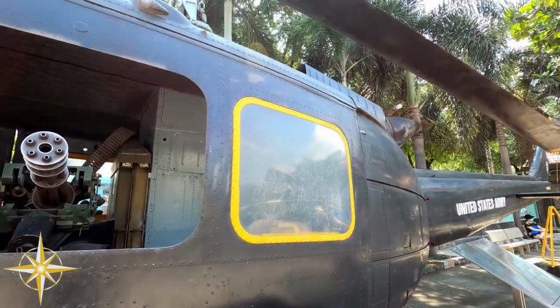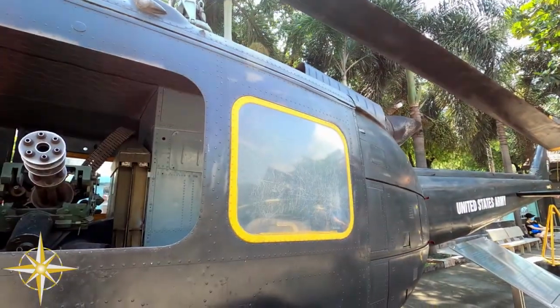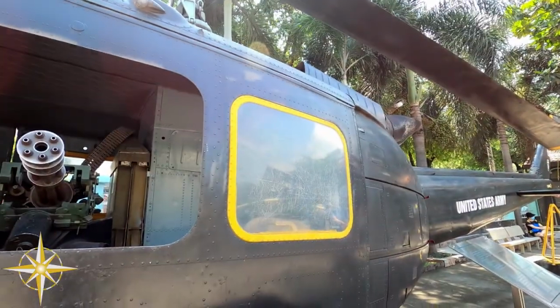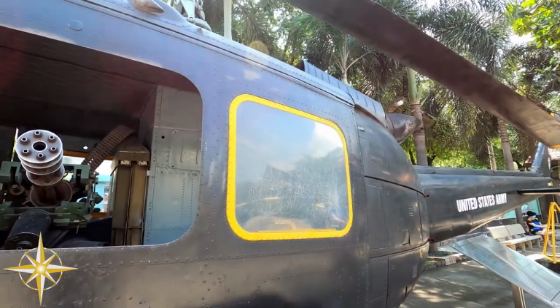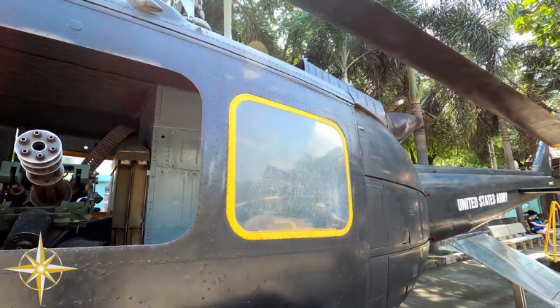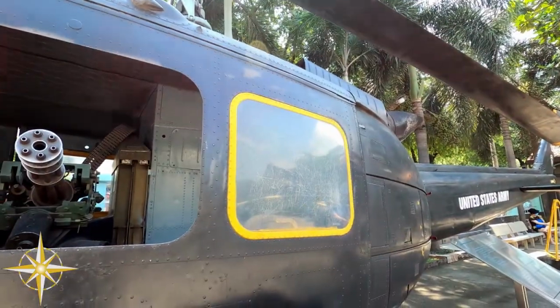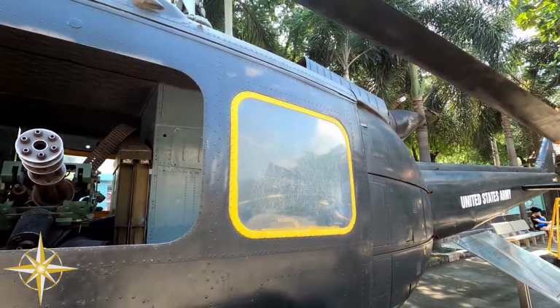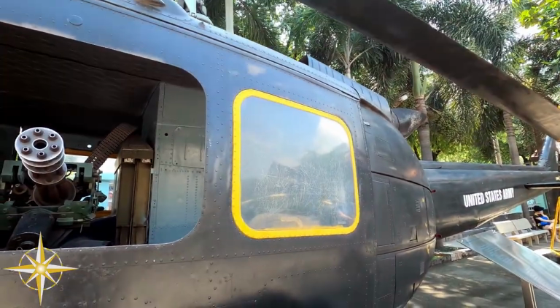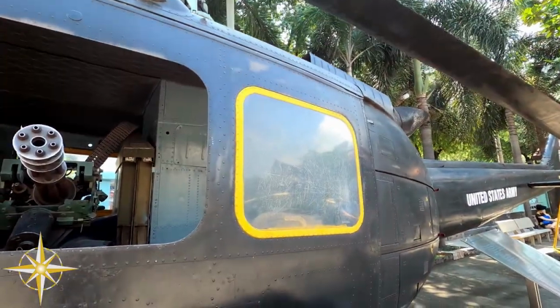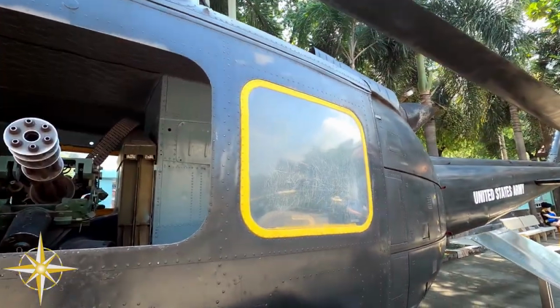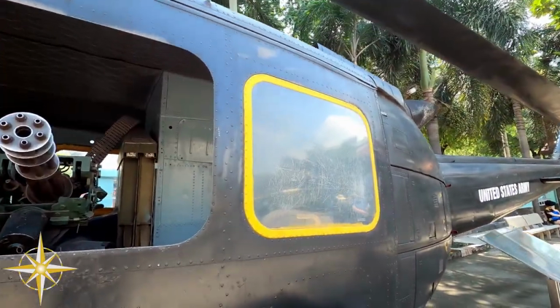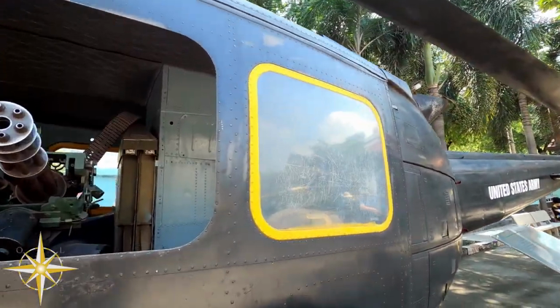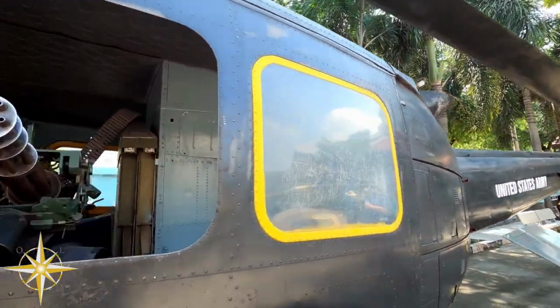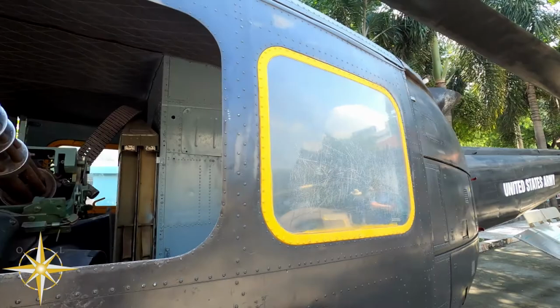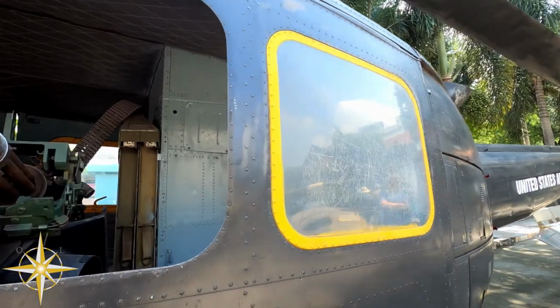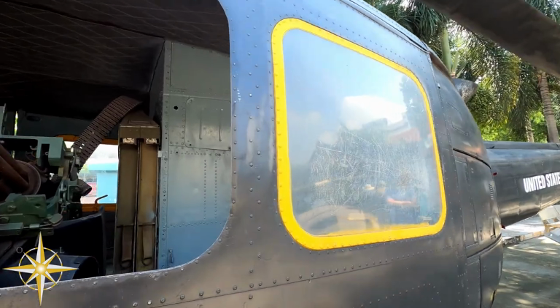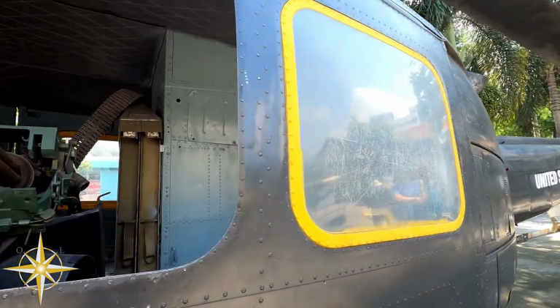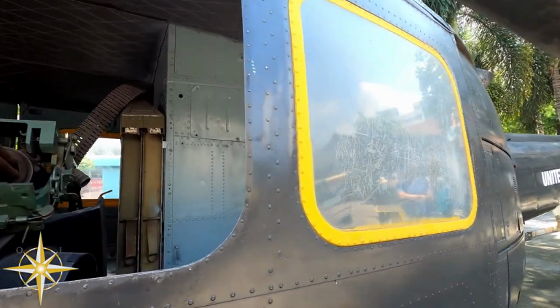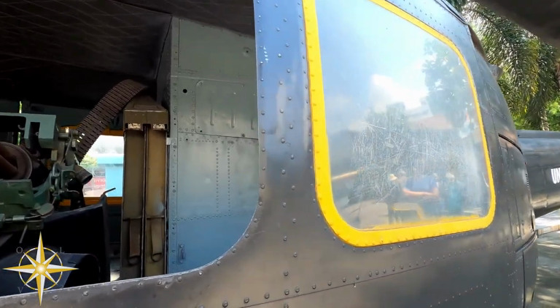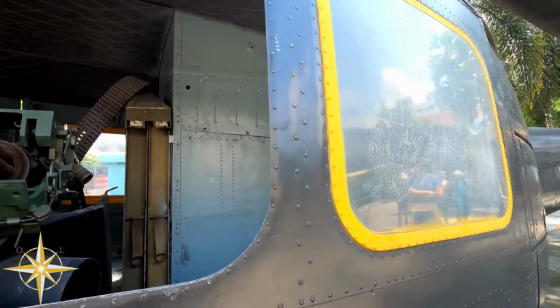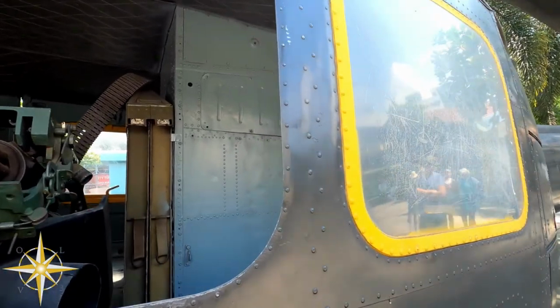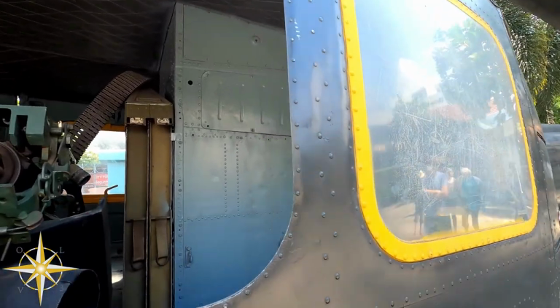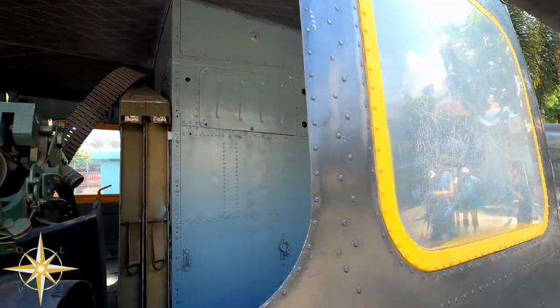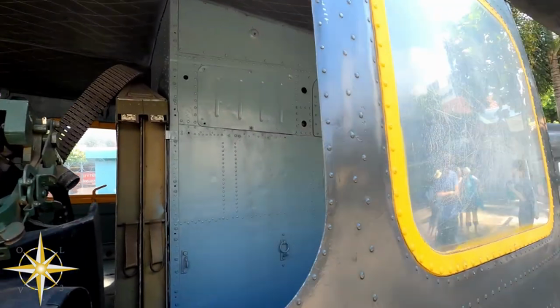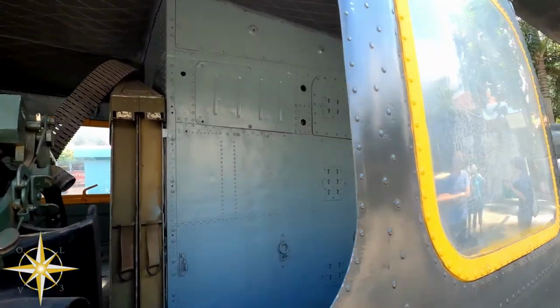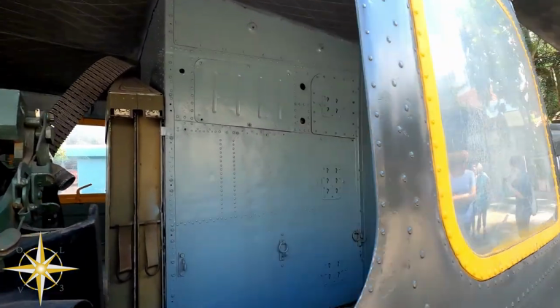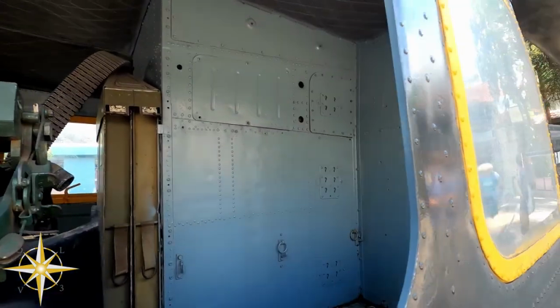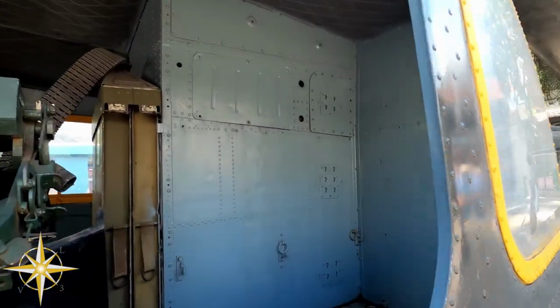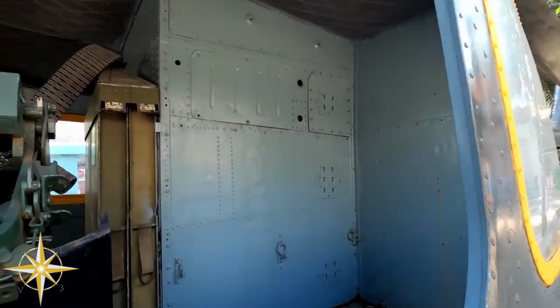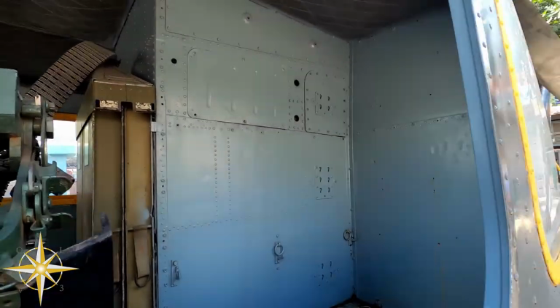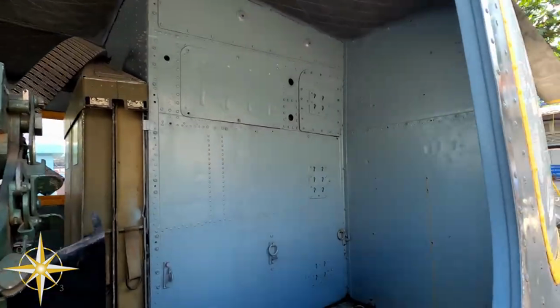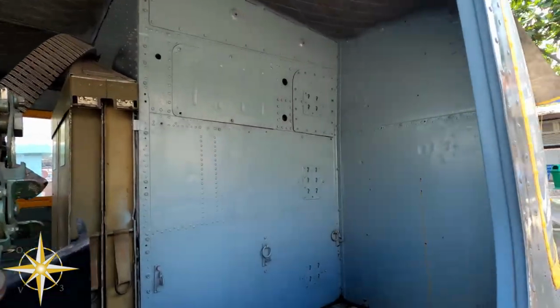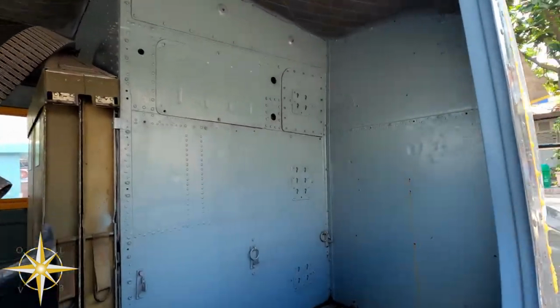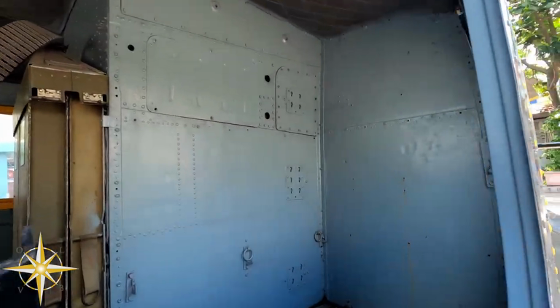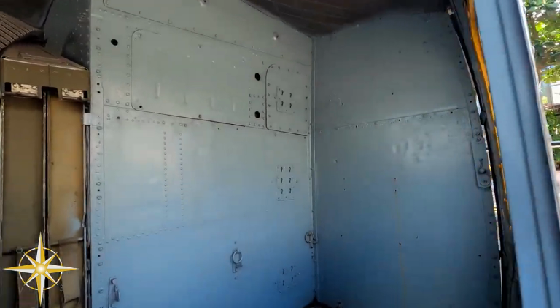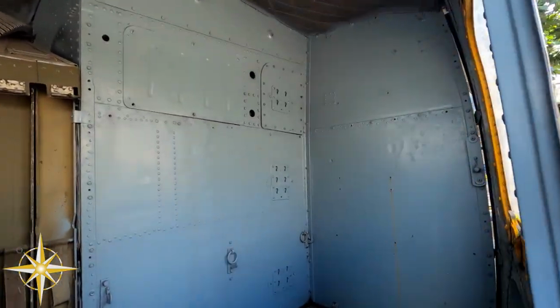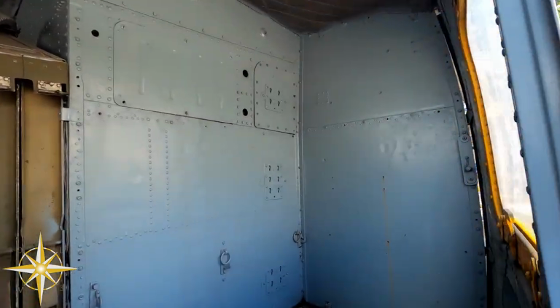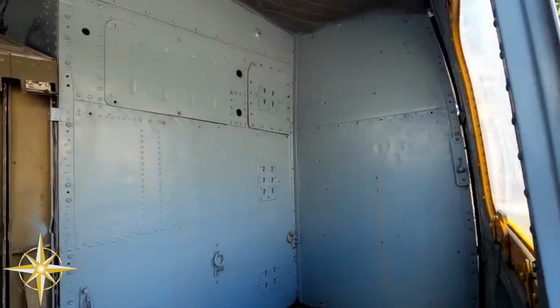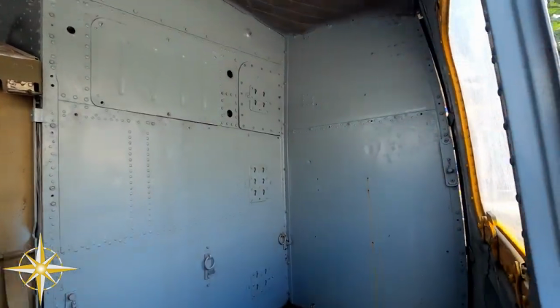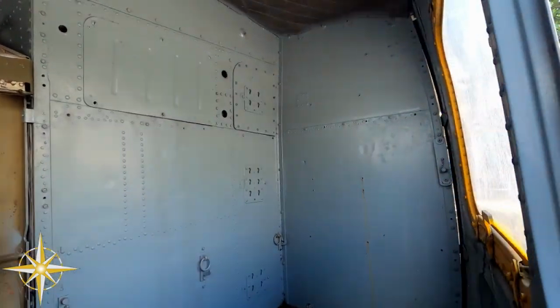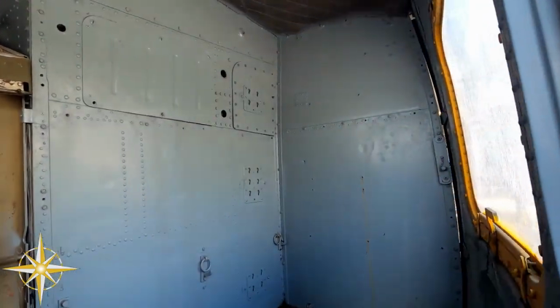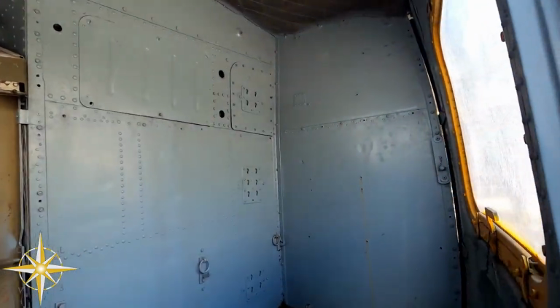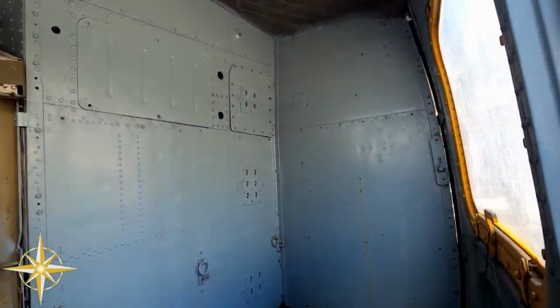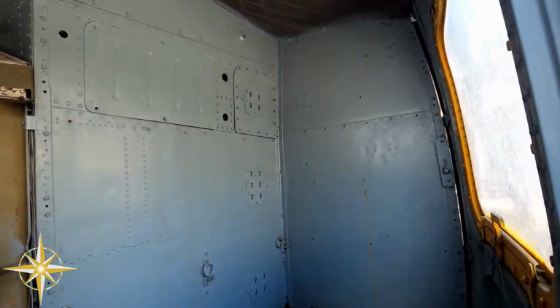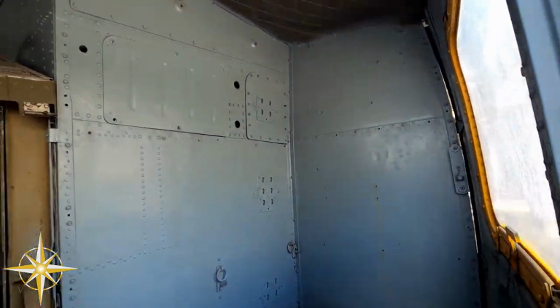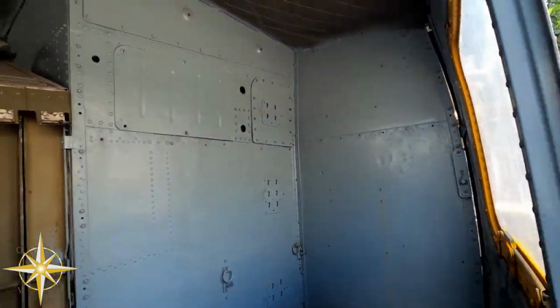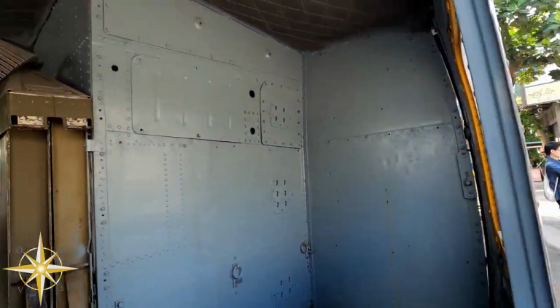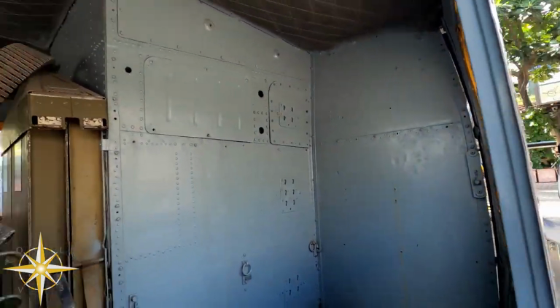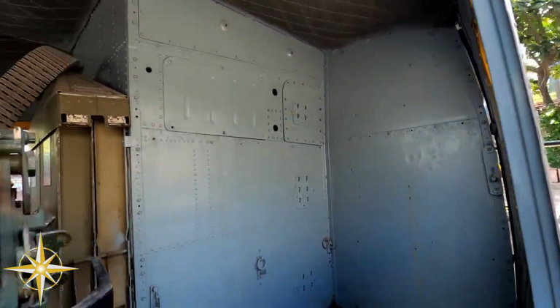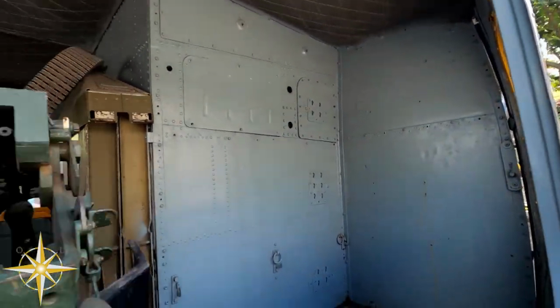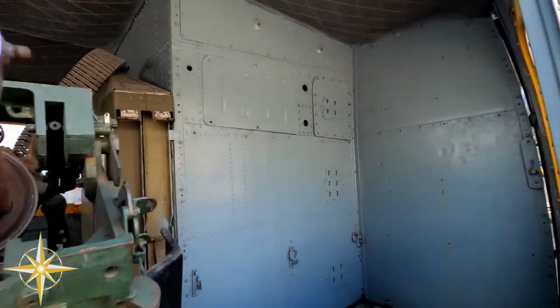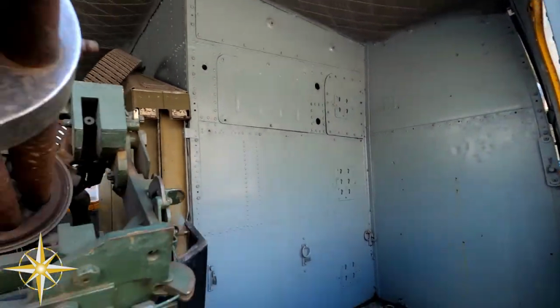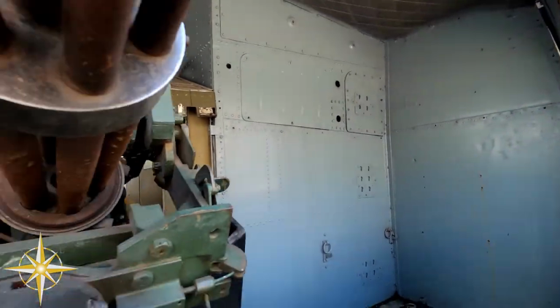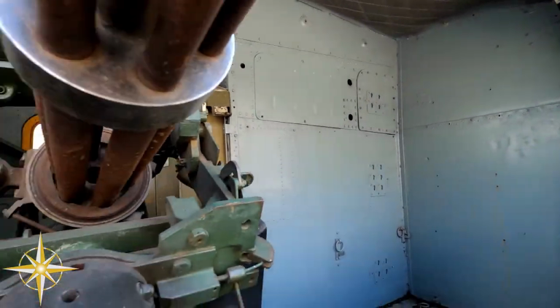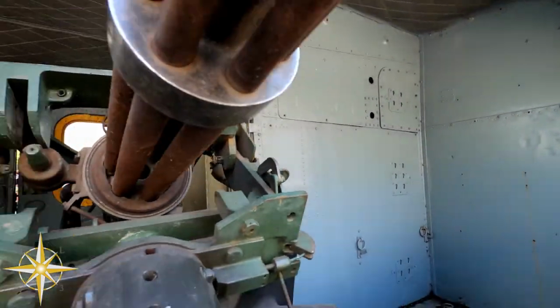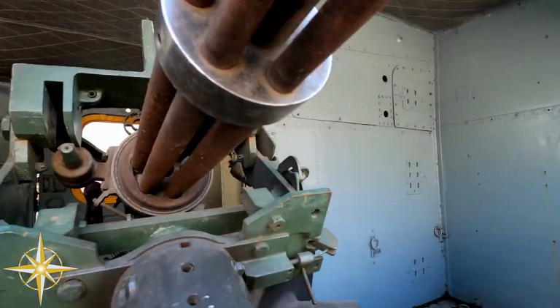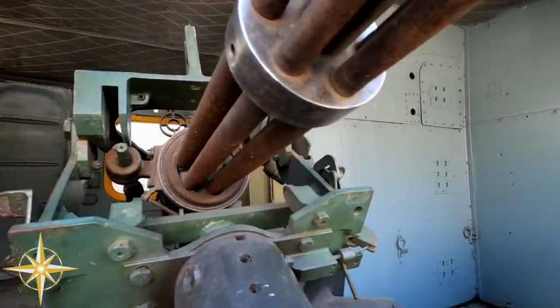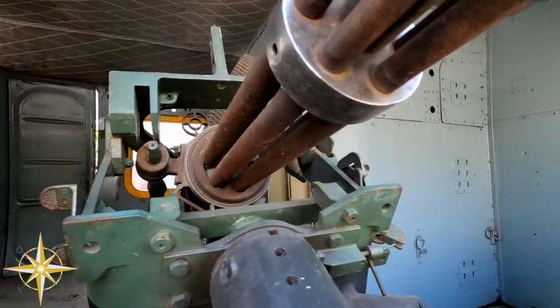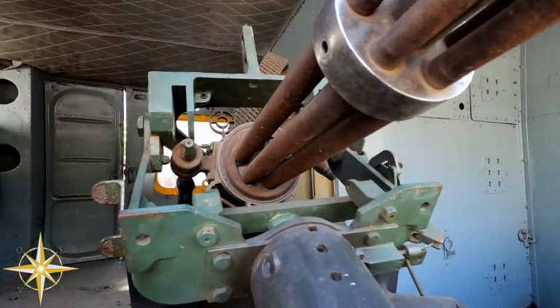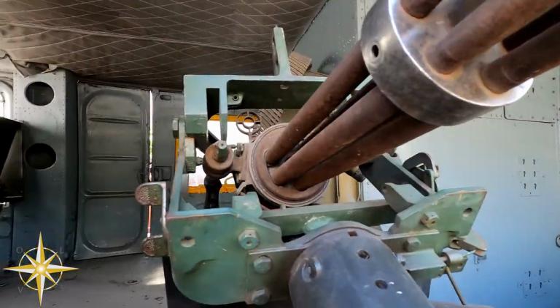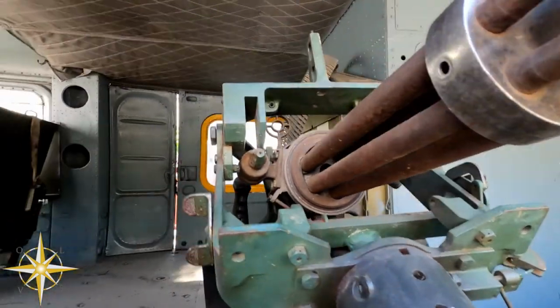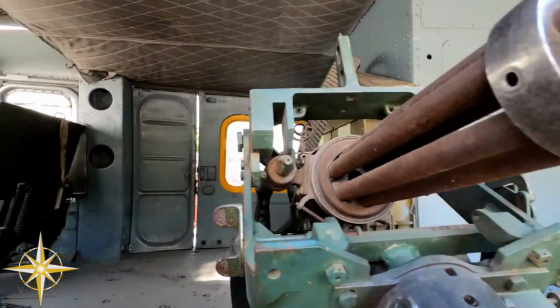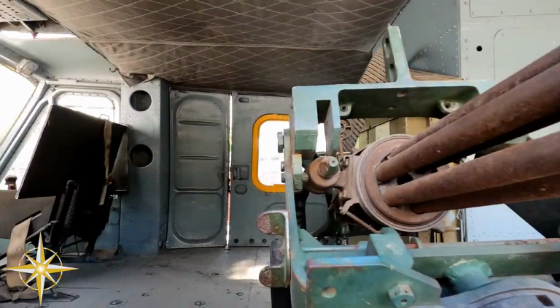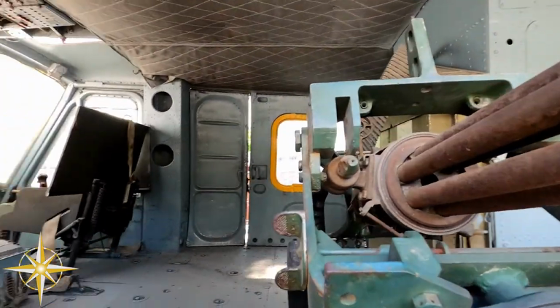The Bell UH-1 Hueys were the most widely used choppers throughout the war. Over 5,000 of them were deployed.